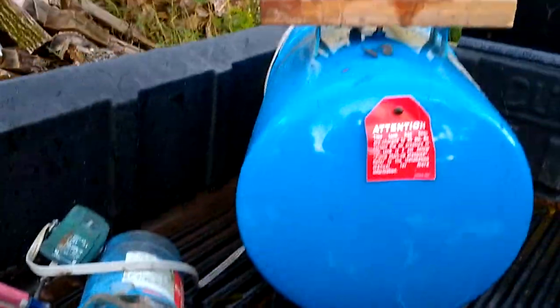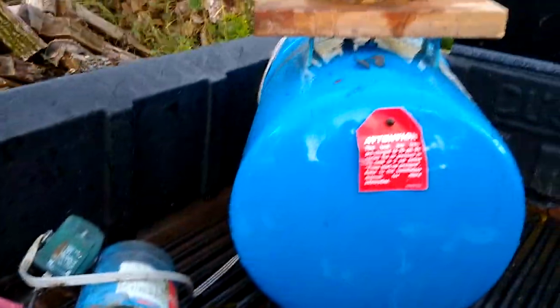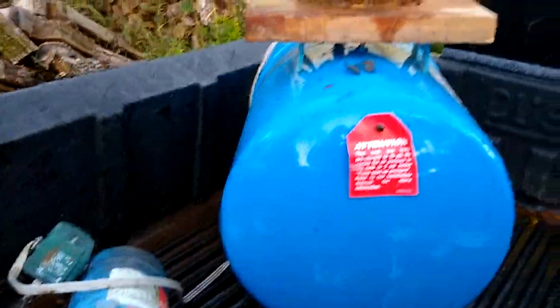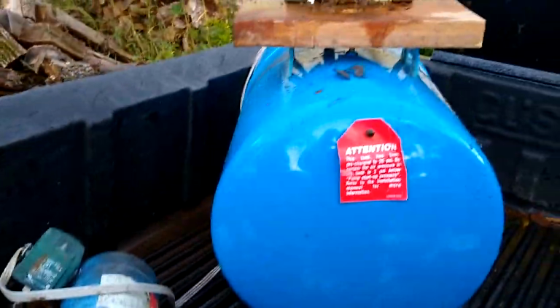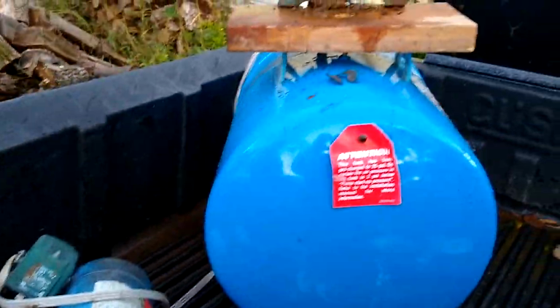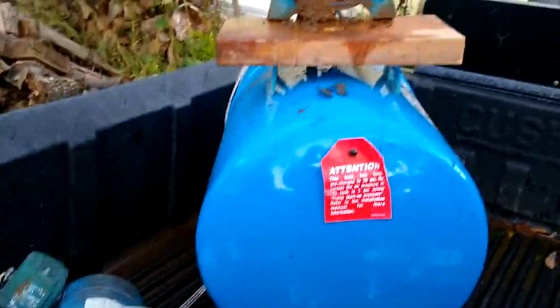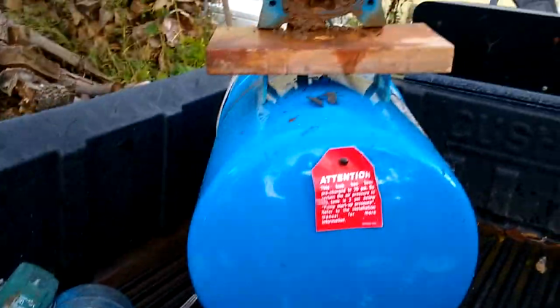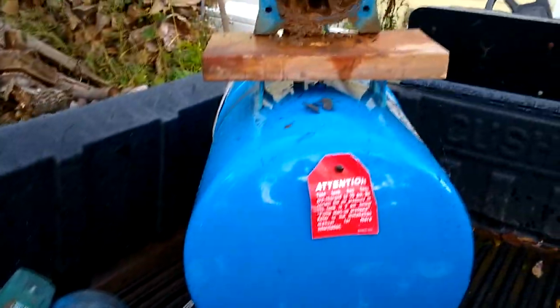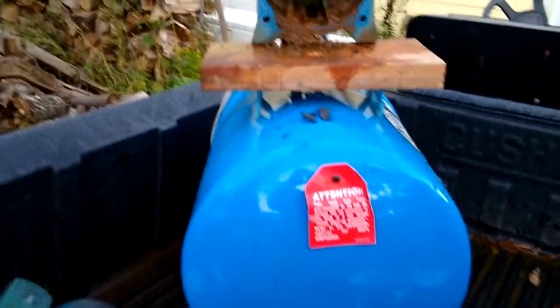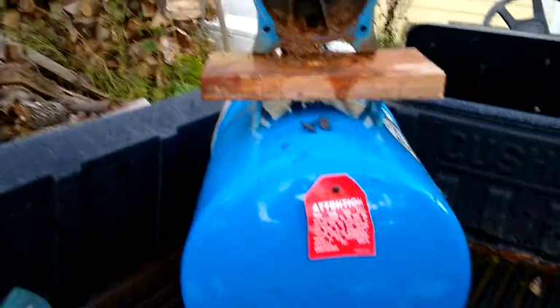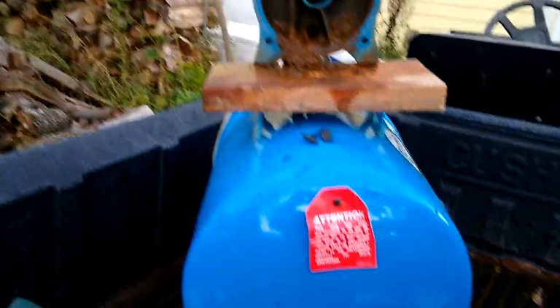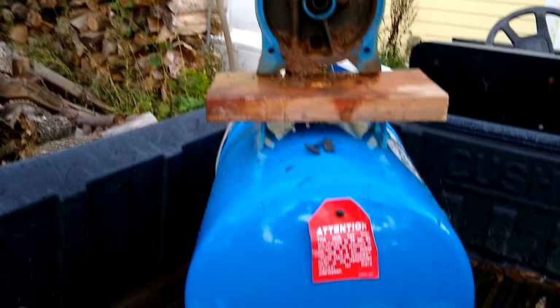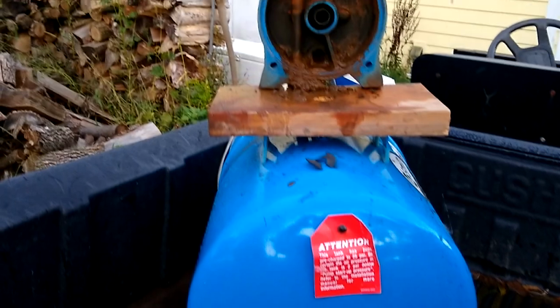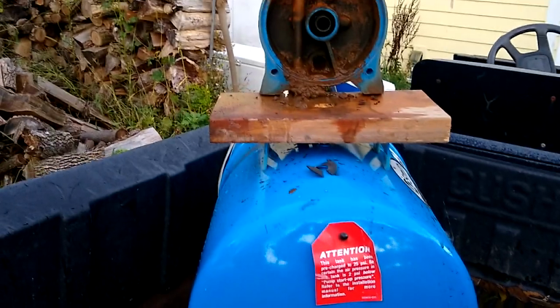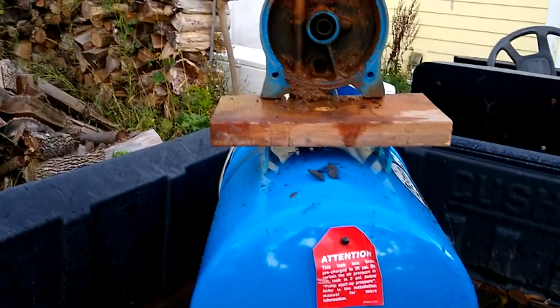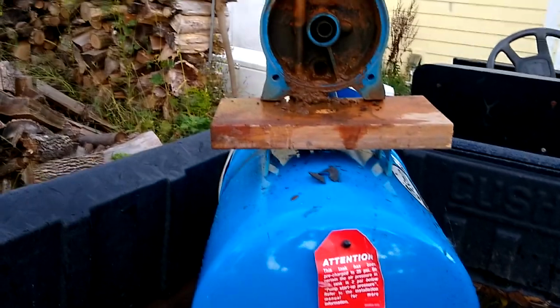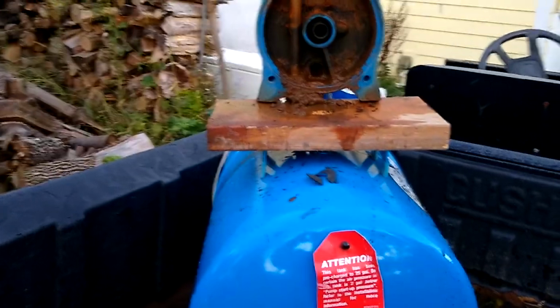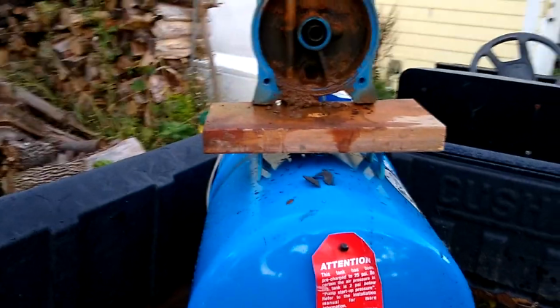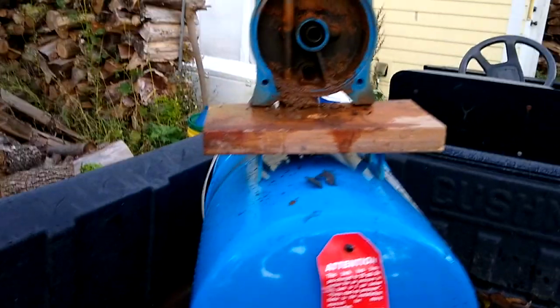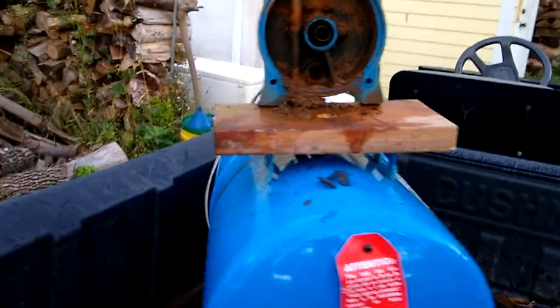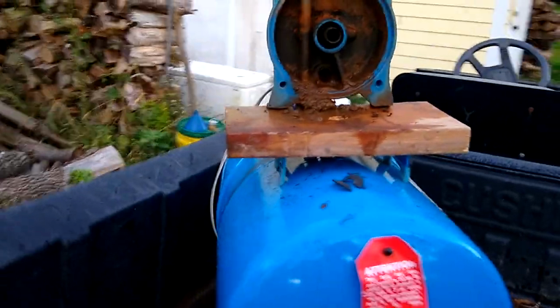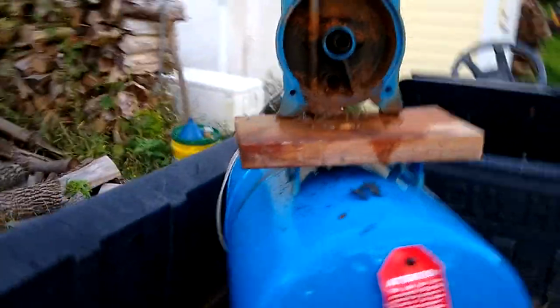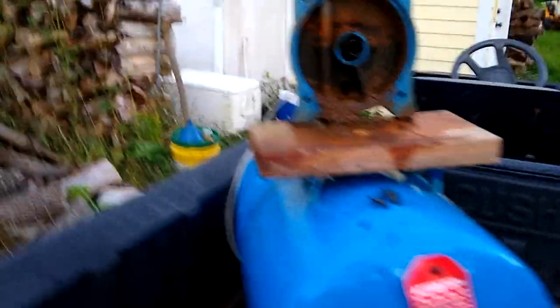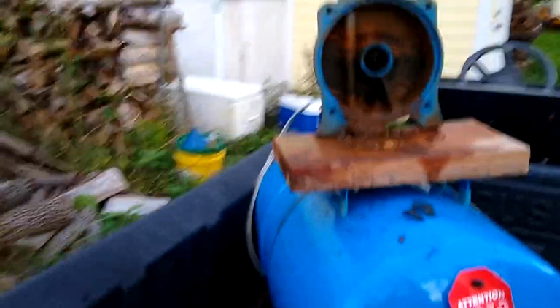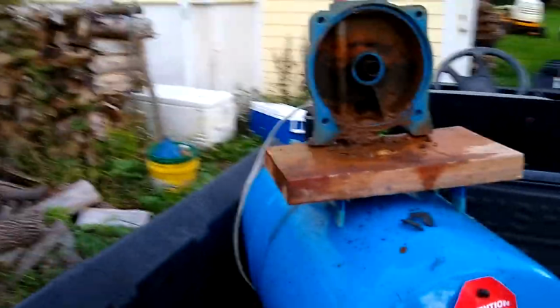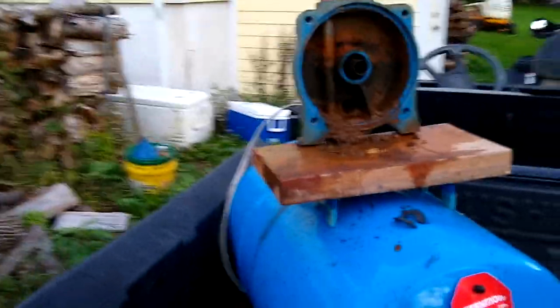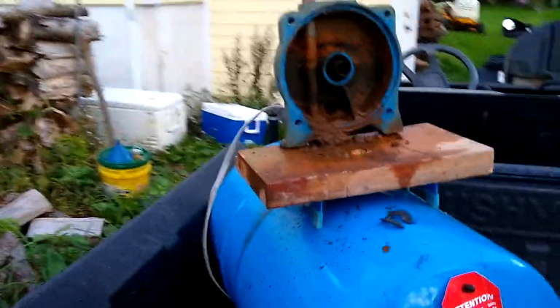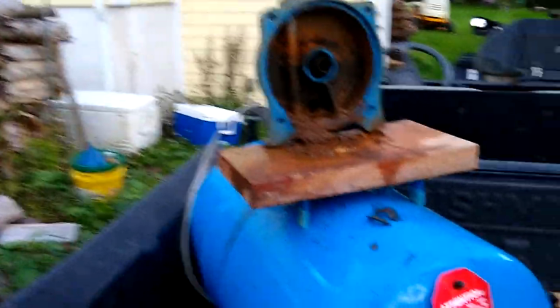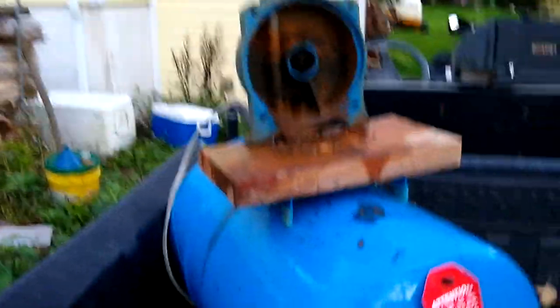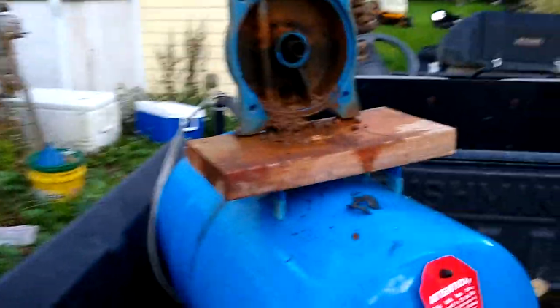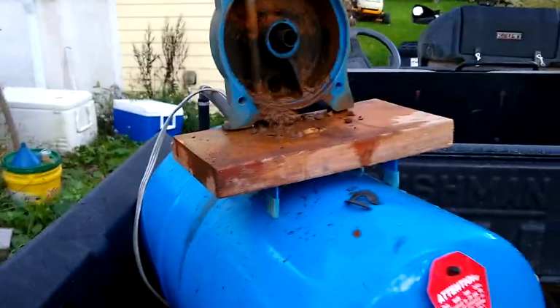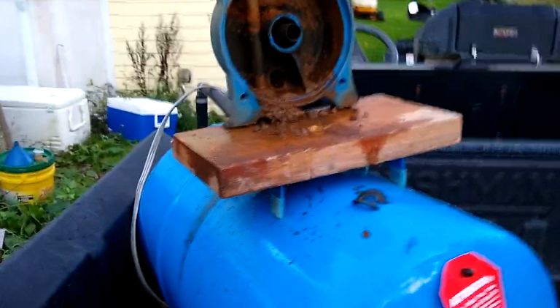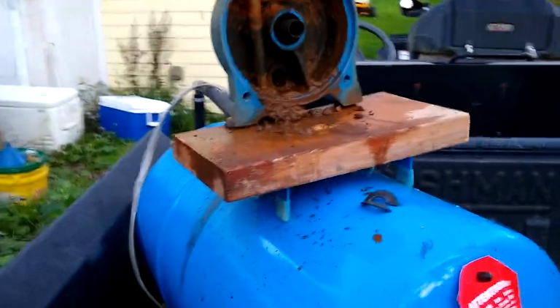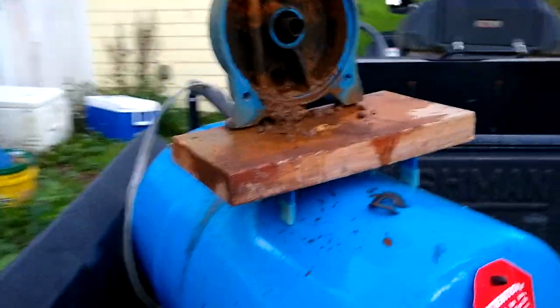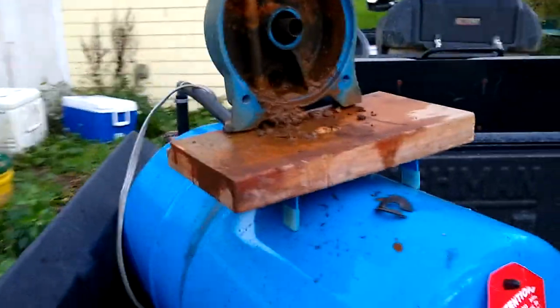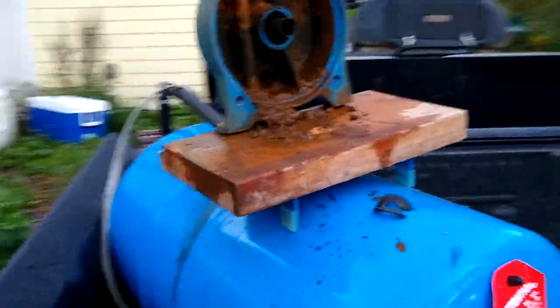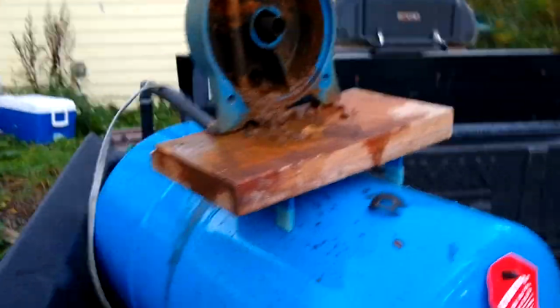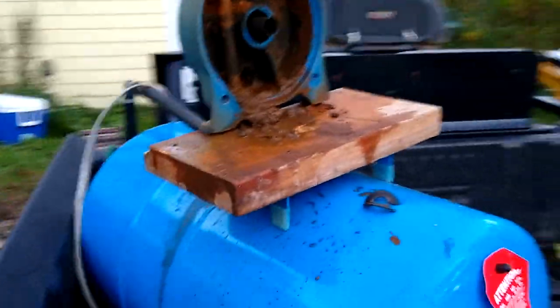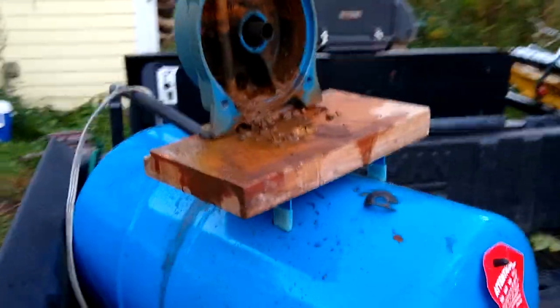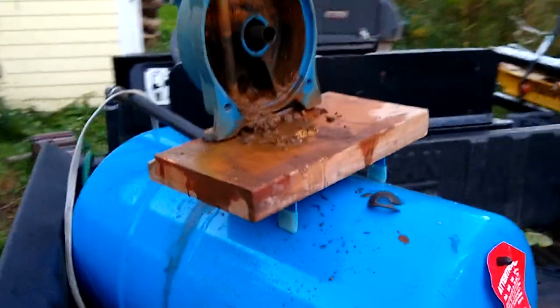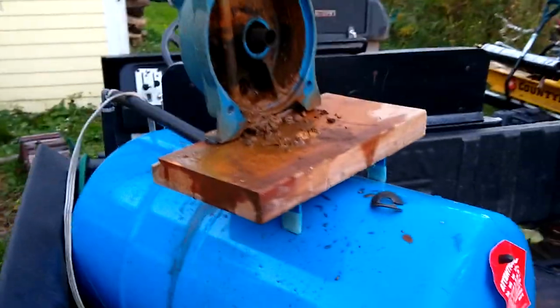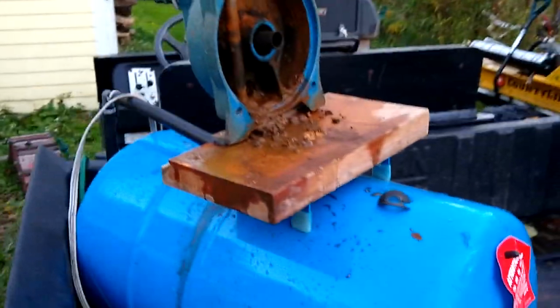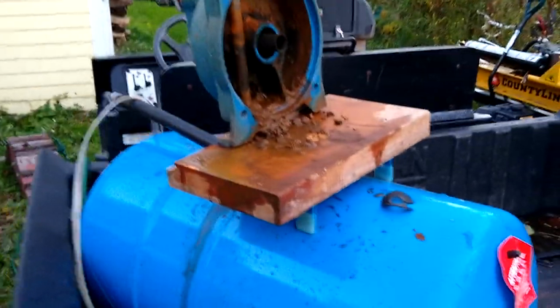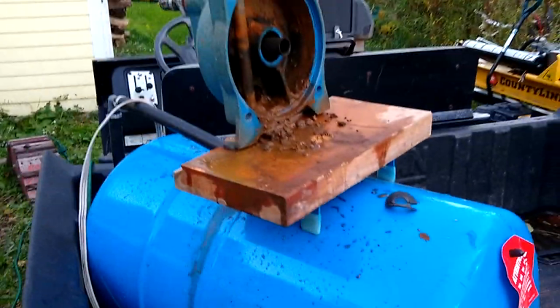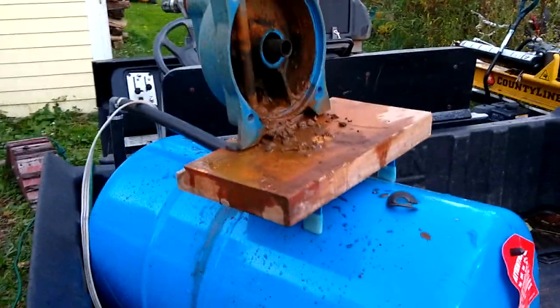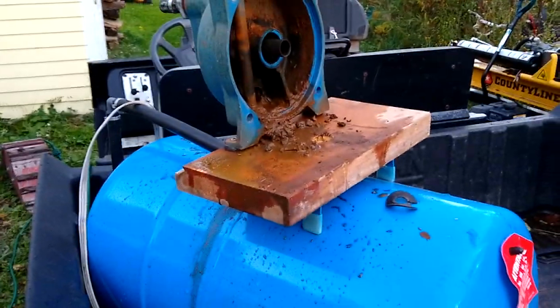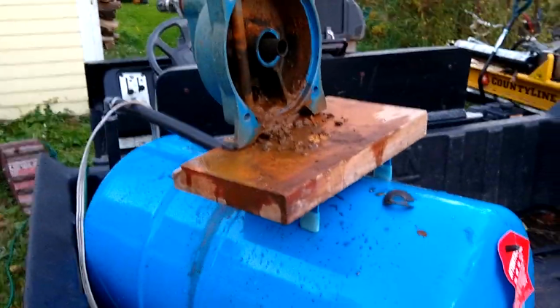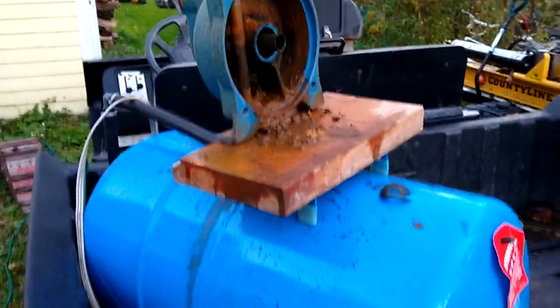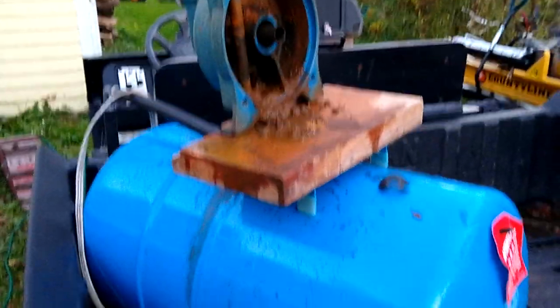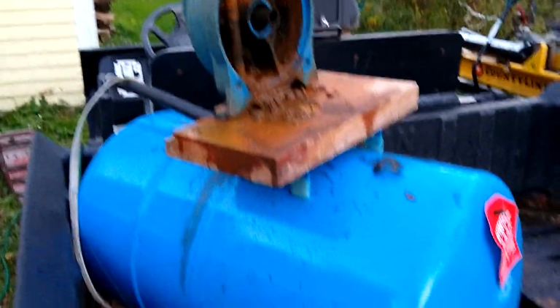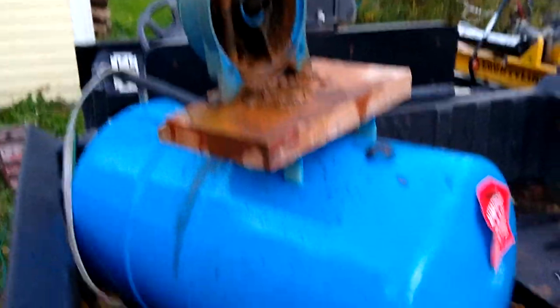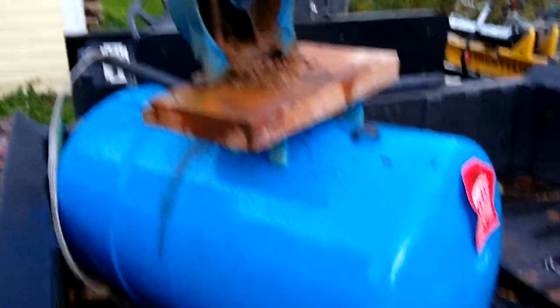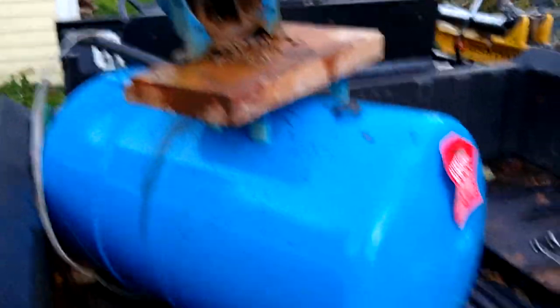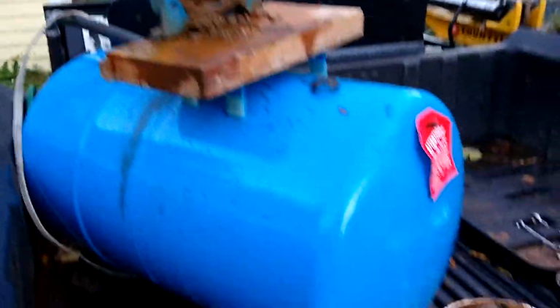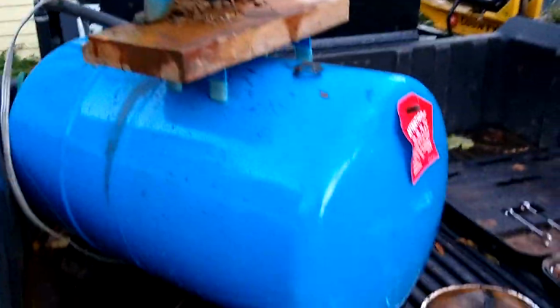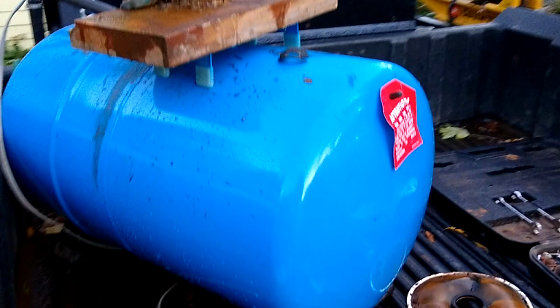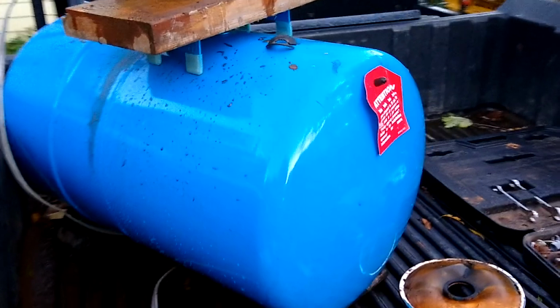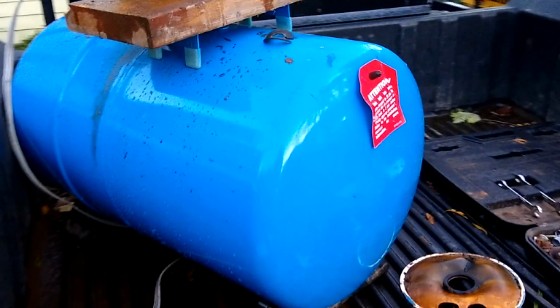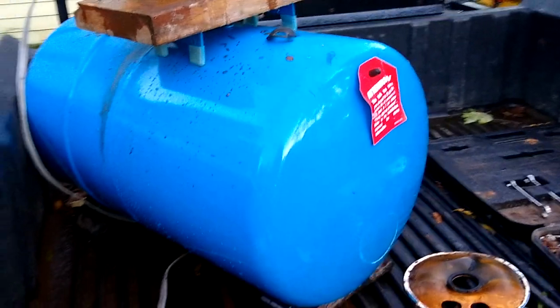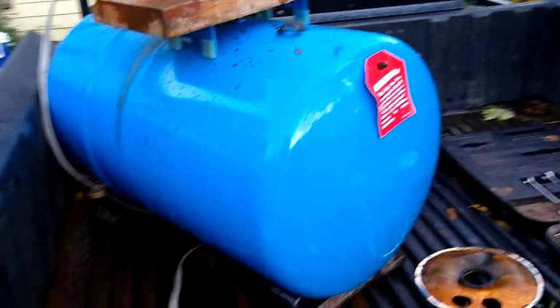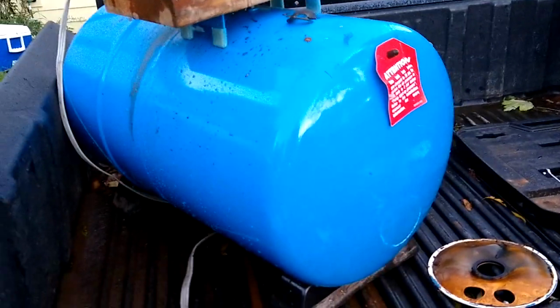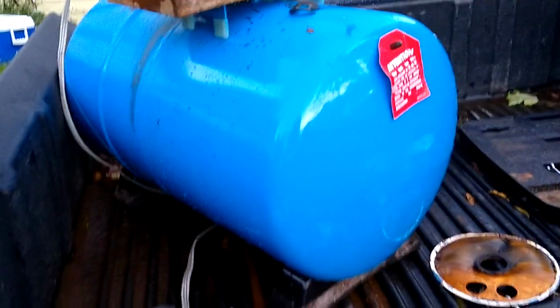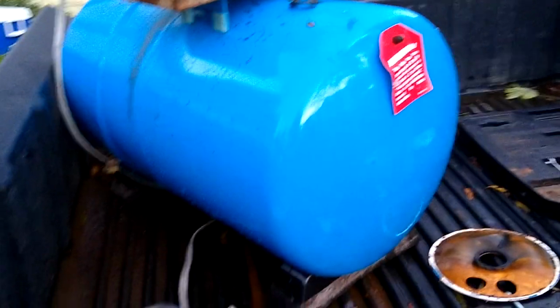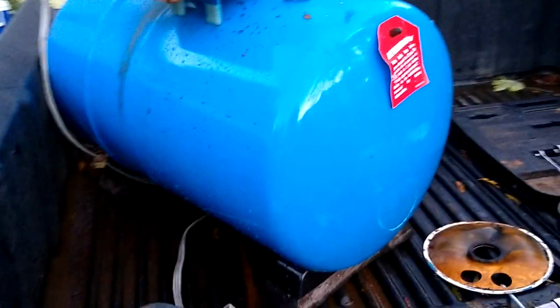Hopefully it gets the pump working again and we don't have to use the junk Harbor Freight pump anymore.